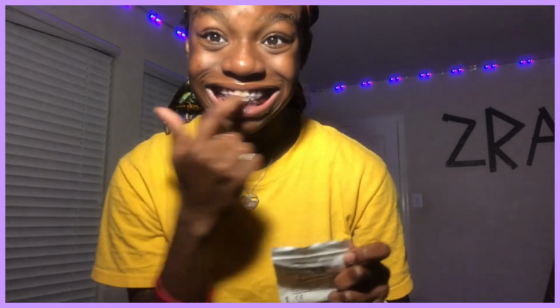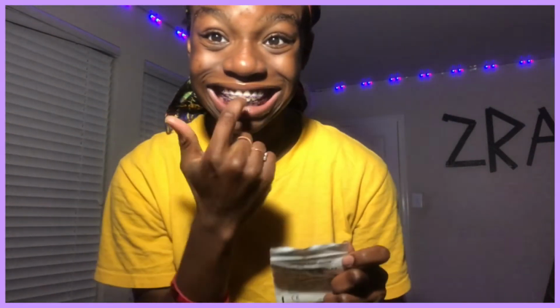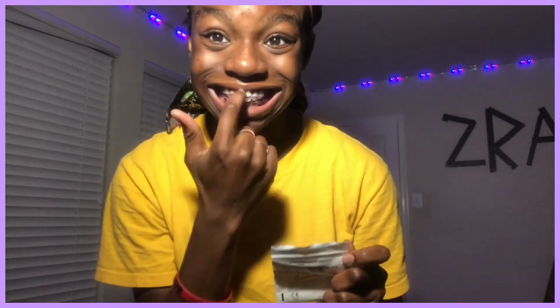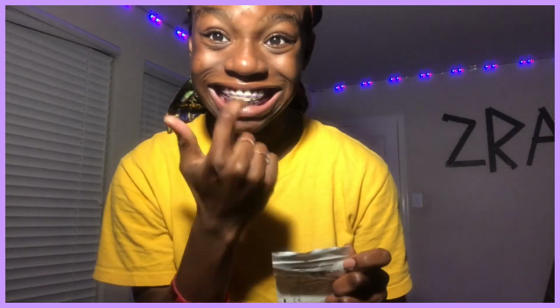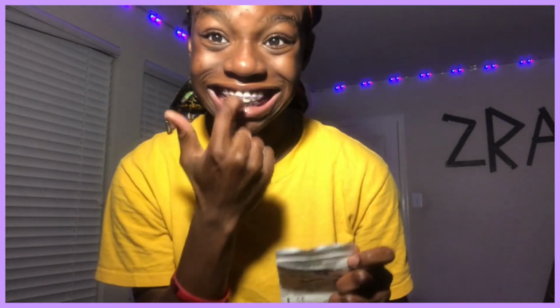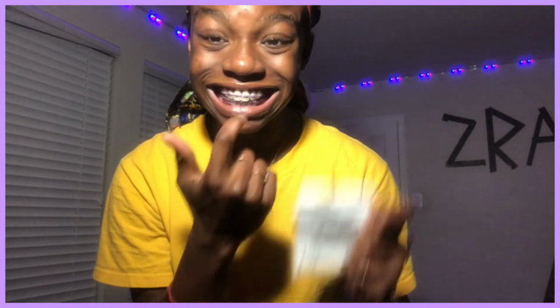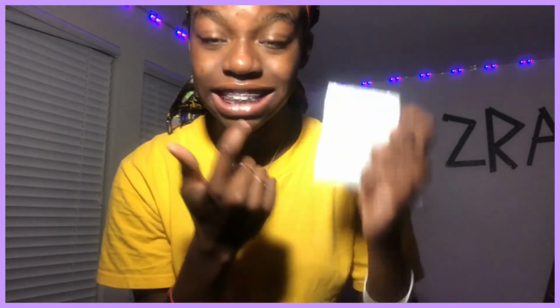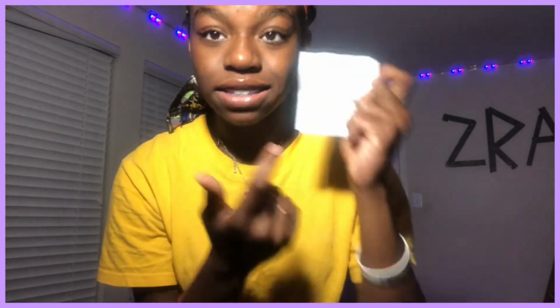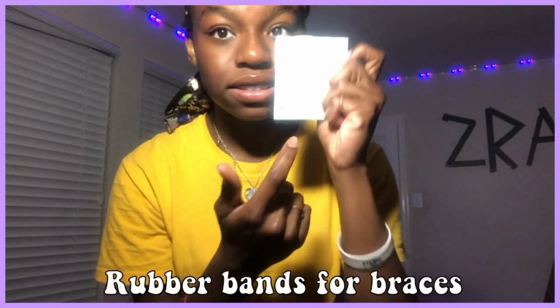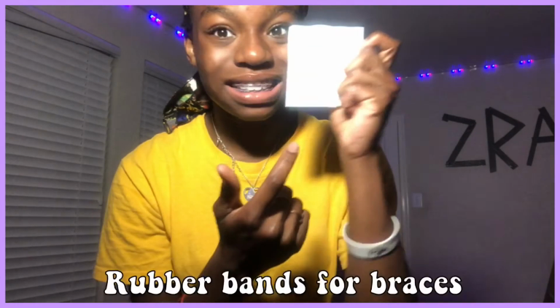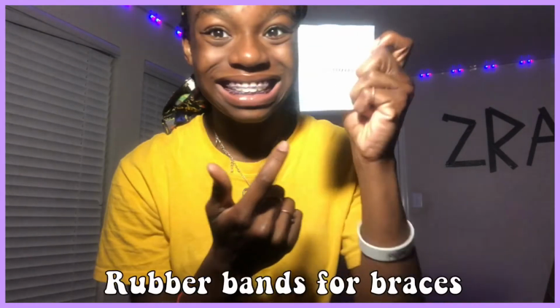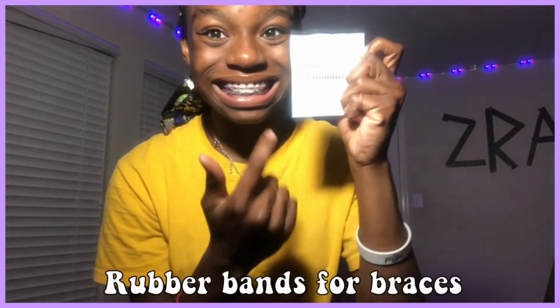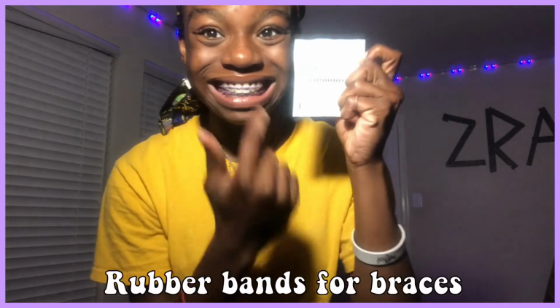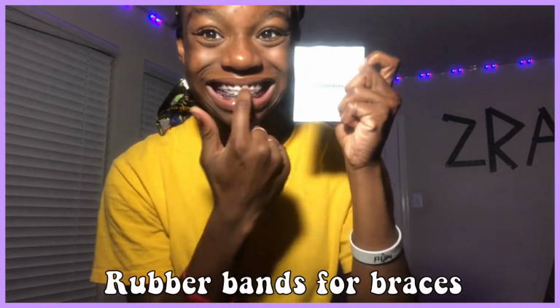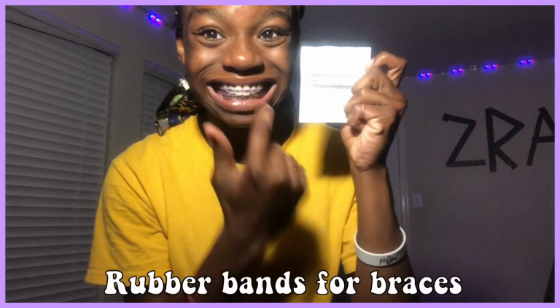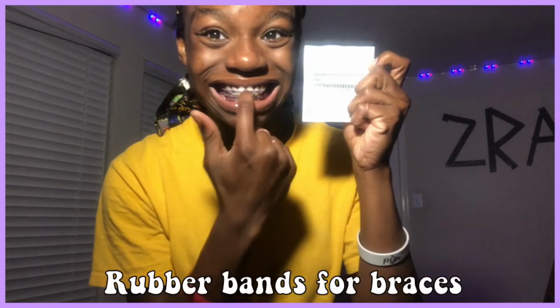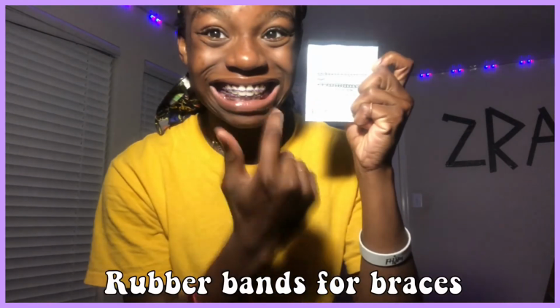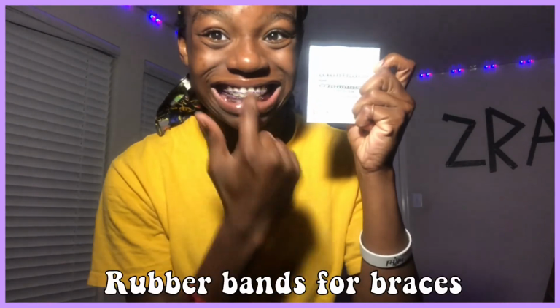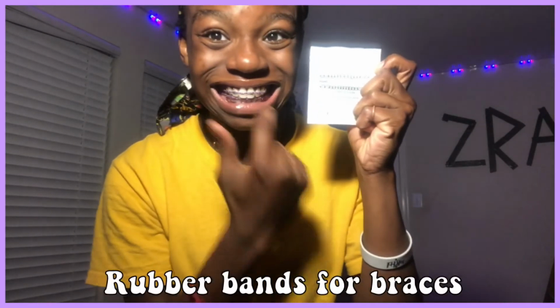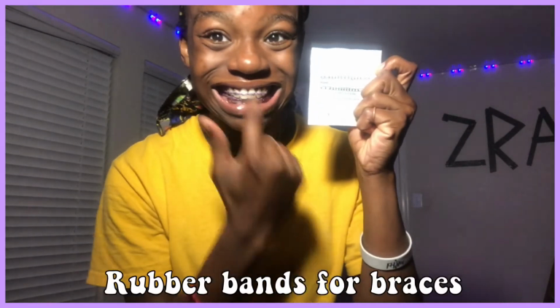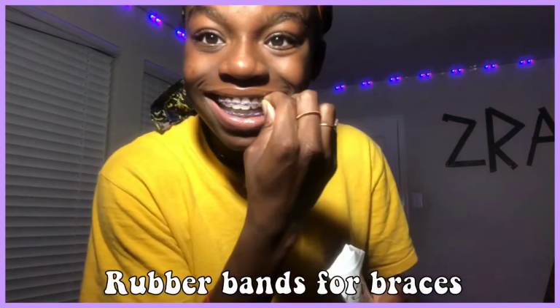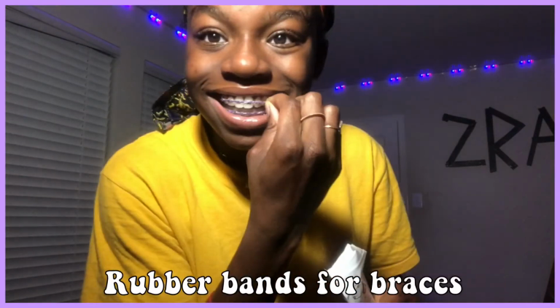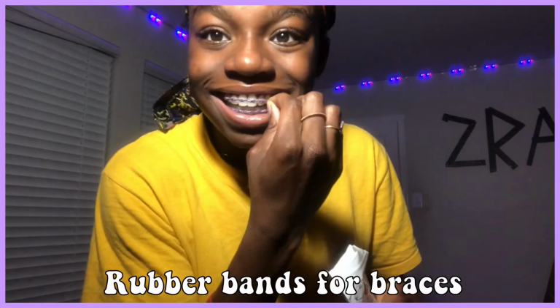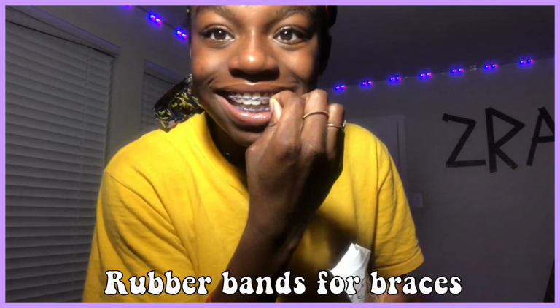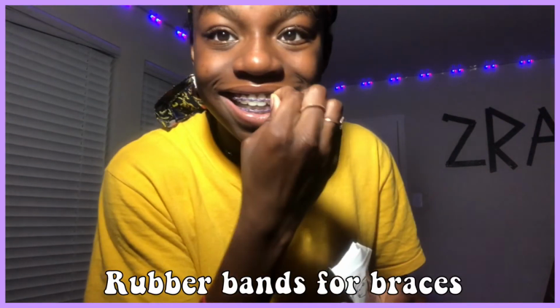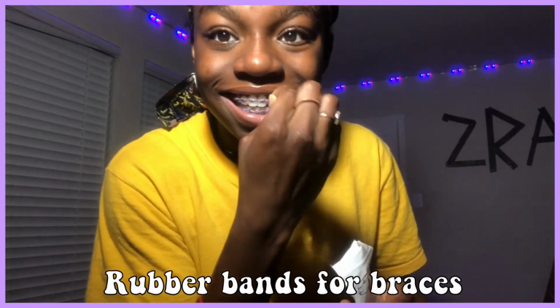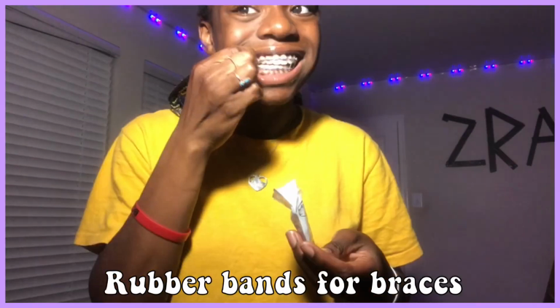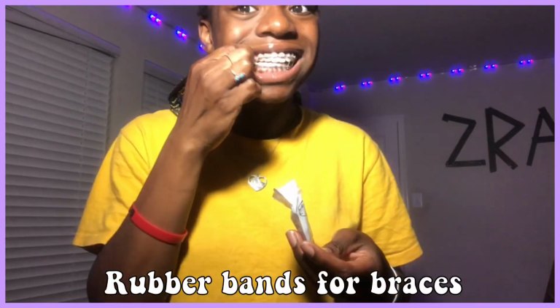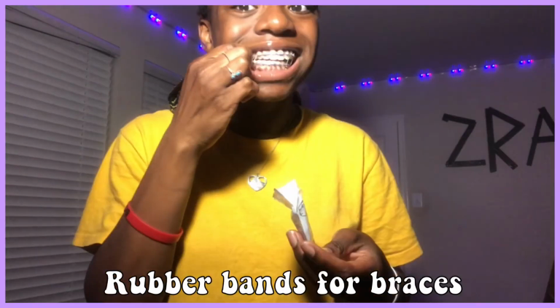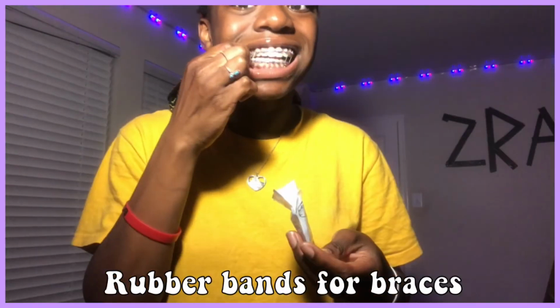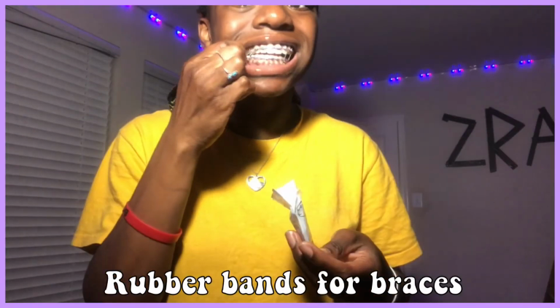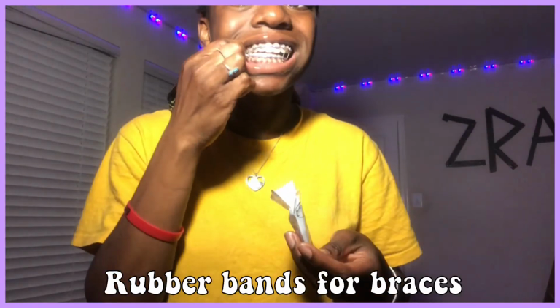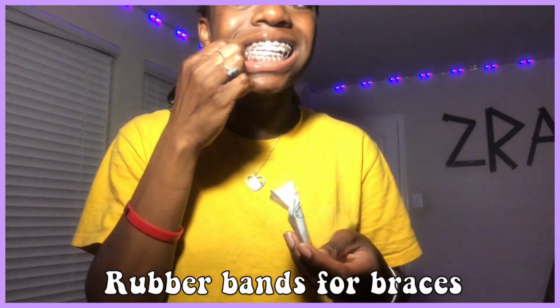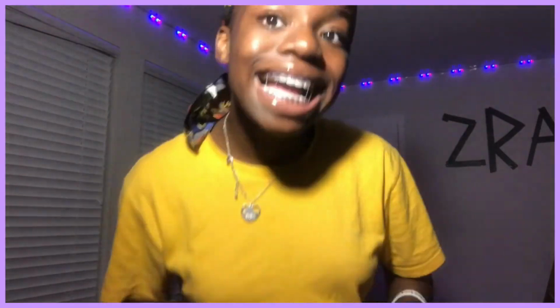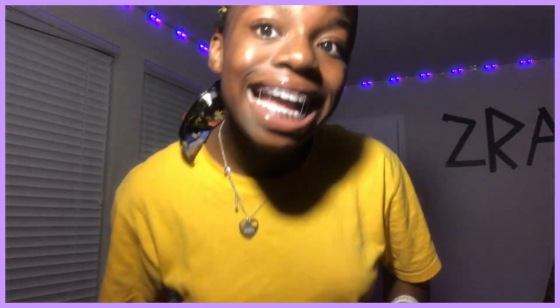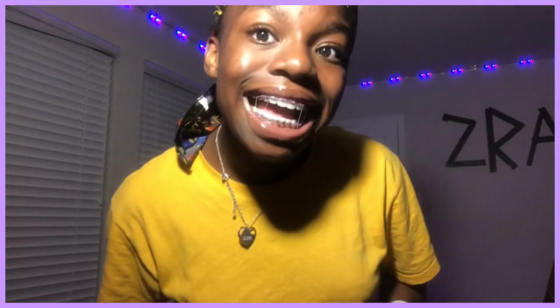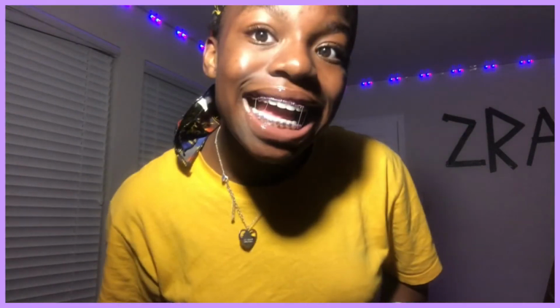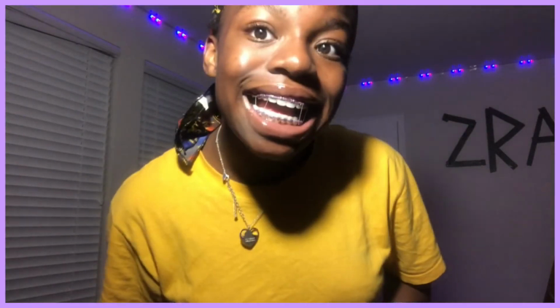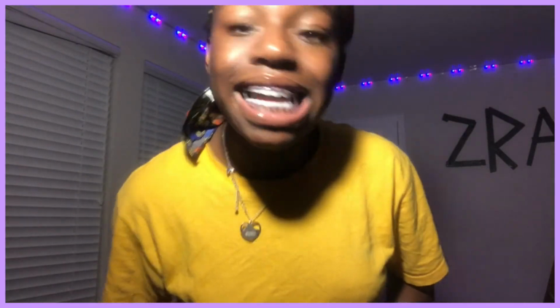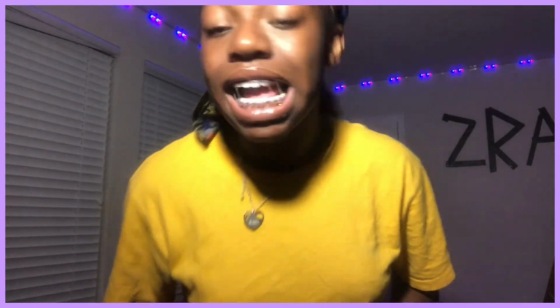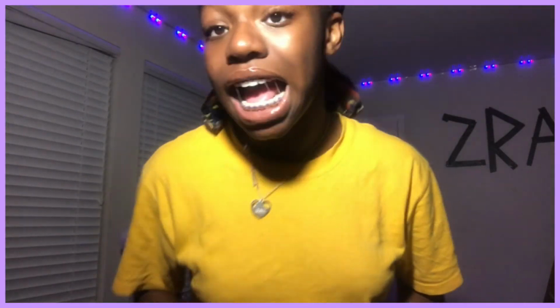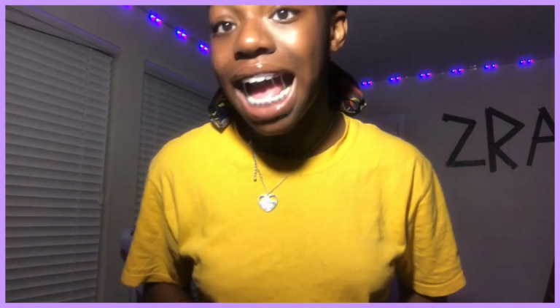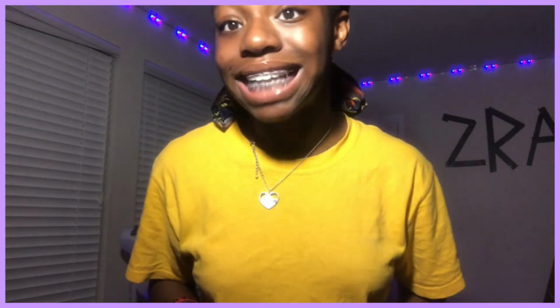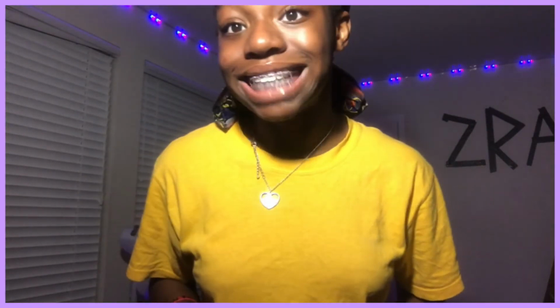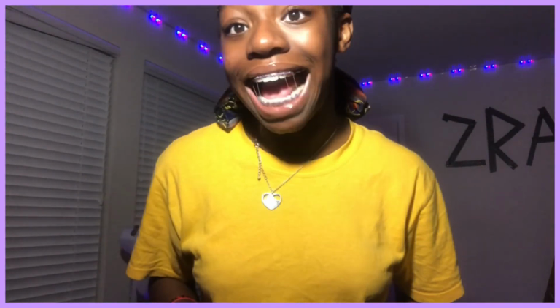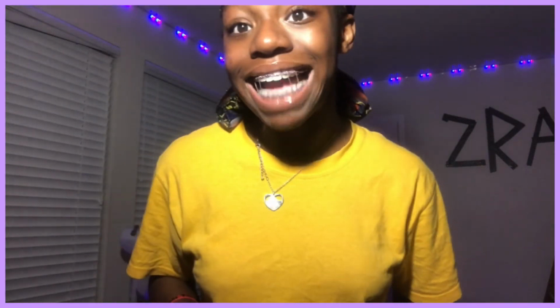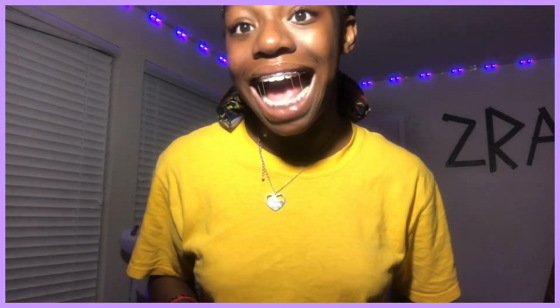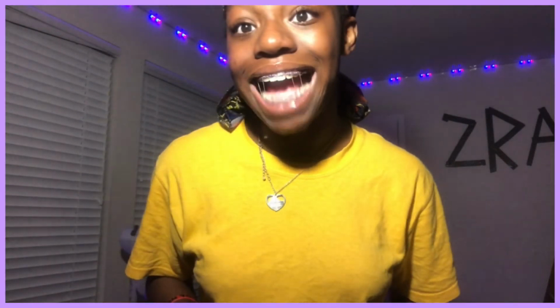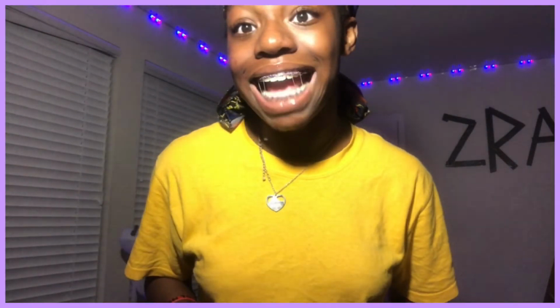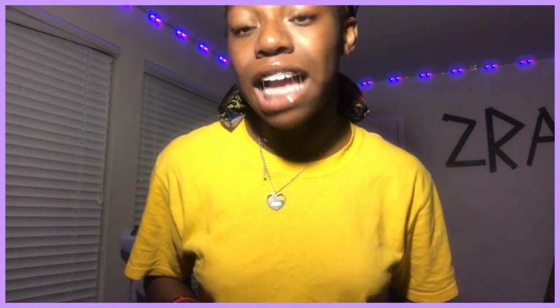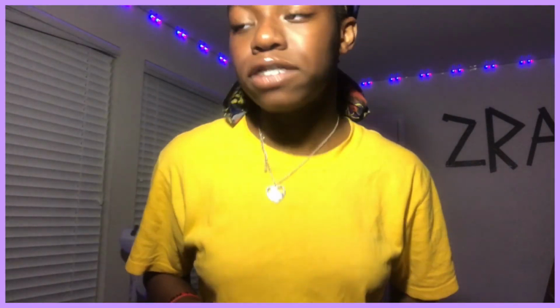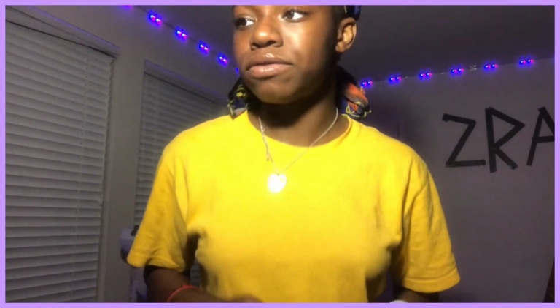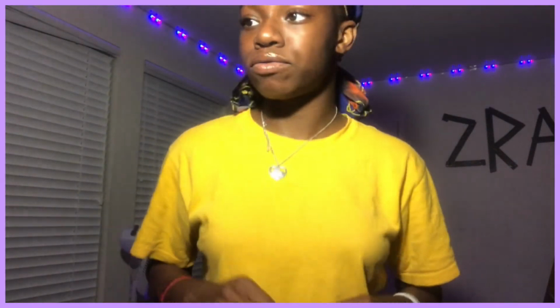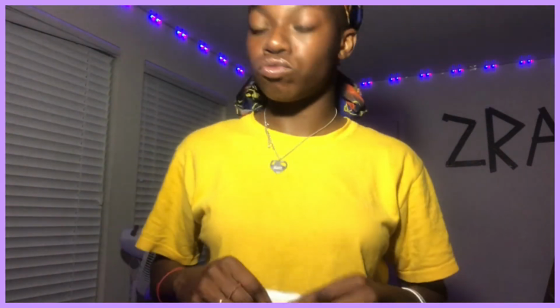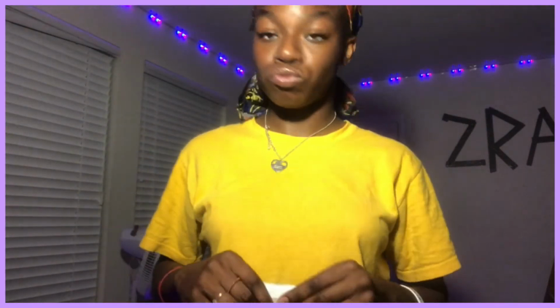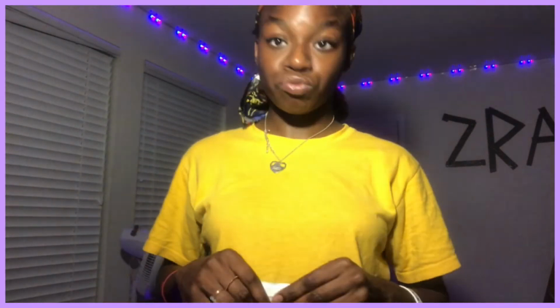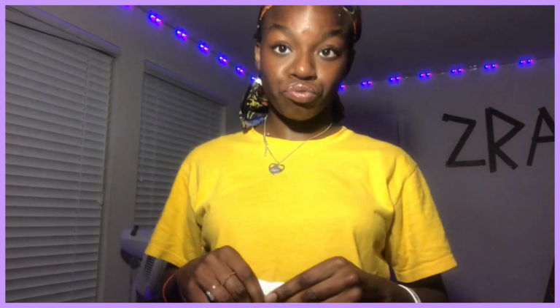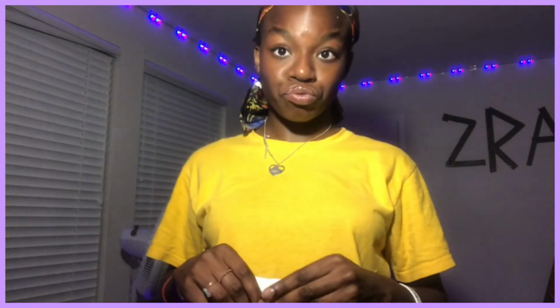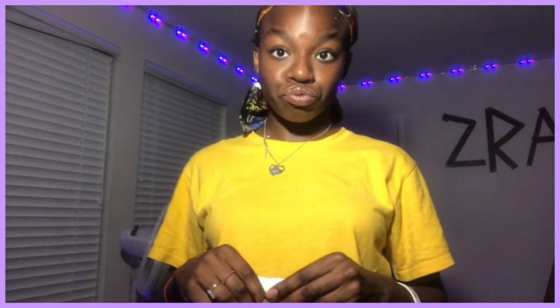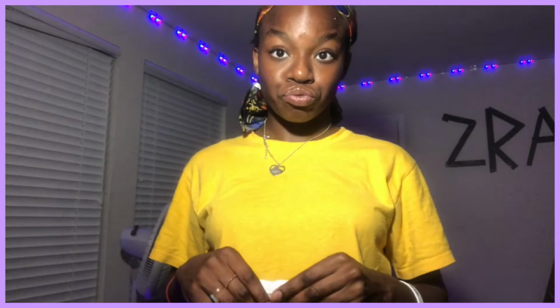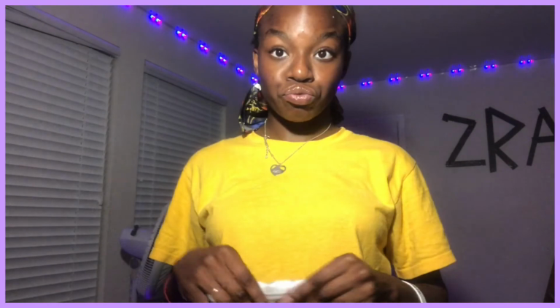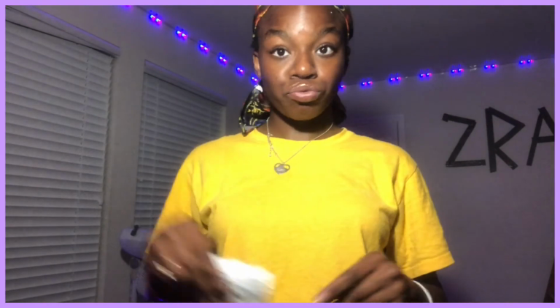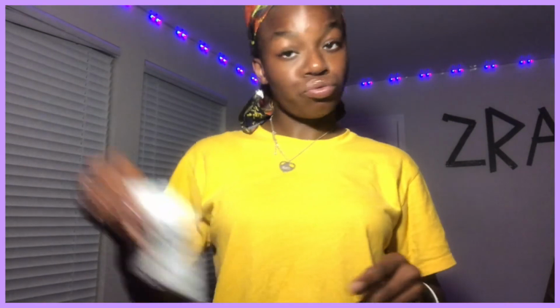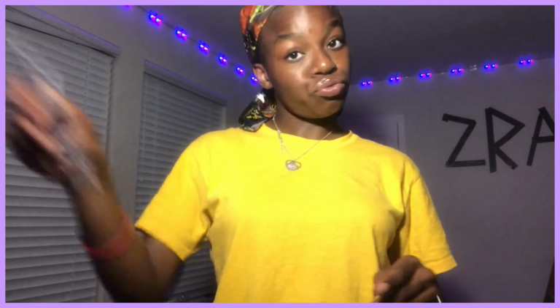Now I'm going to be applying some rubber bands onto my braces because the dentist instructed me to do that for an elastic smile.